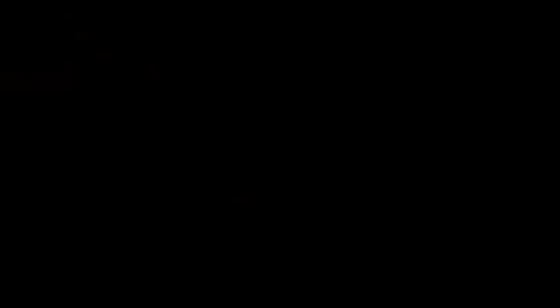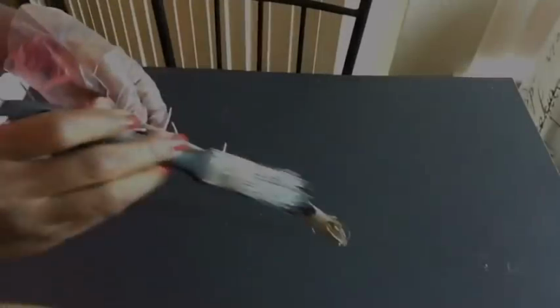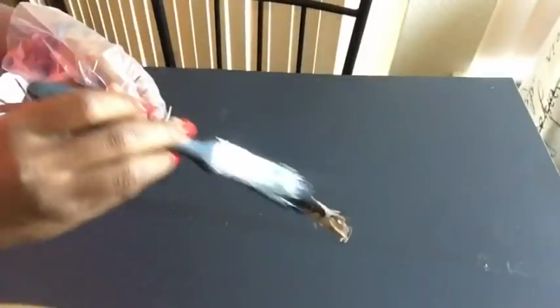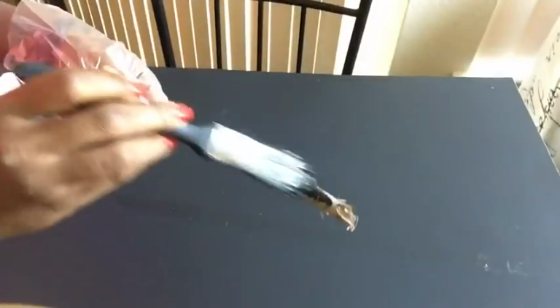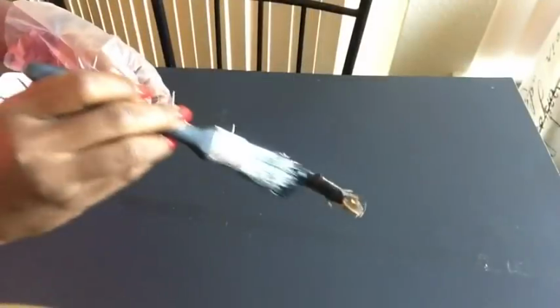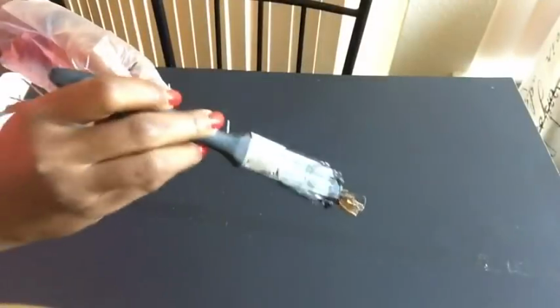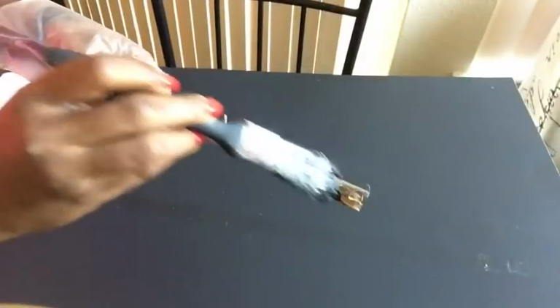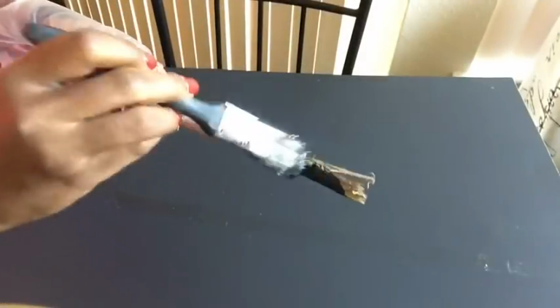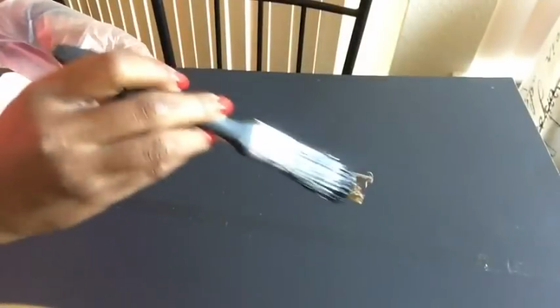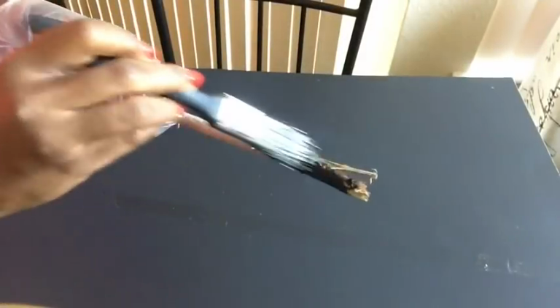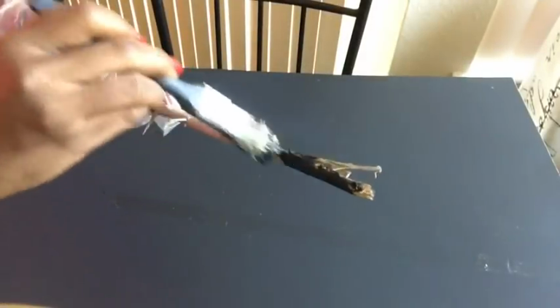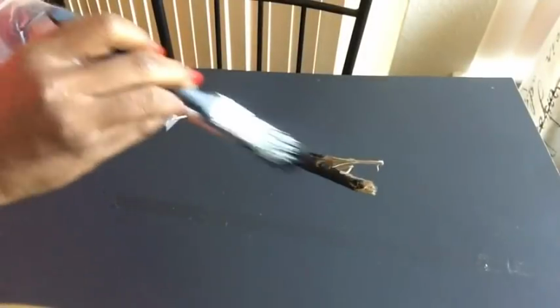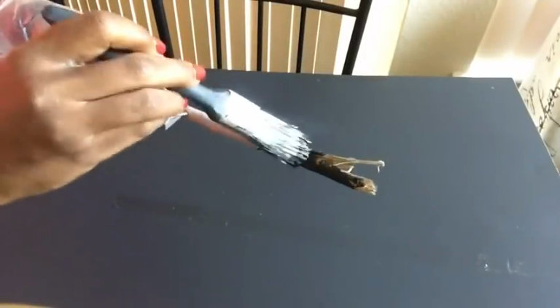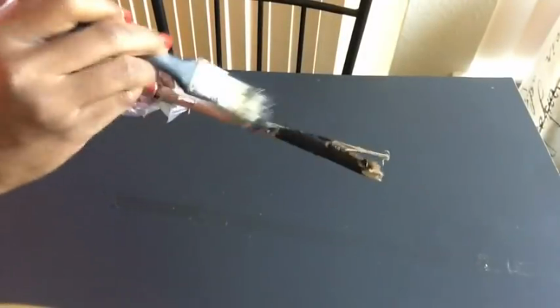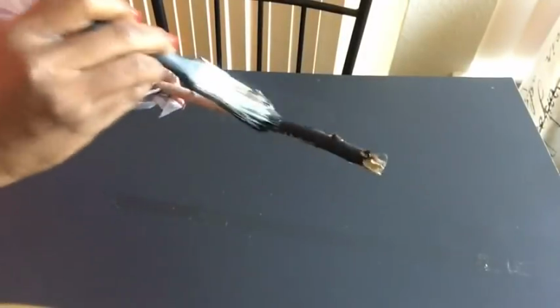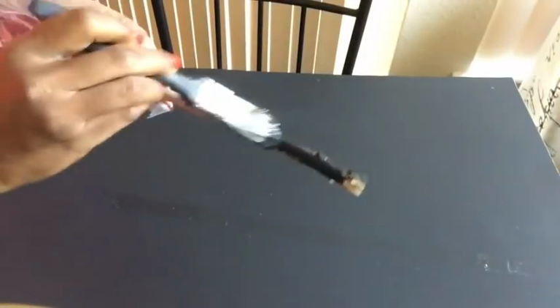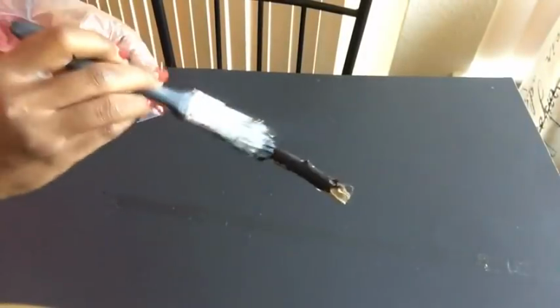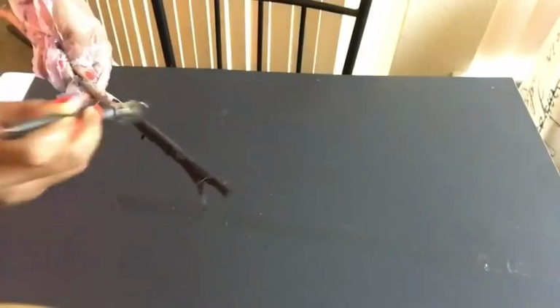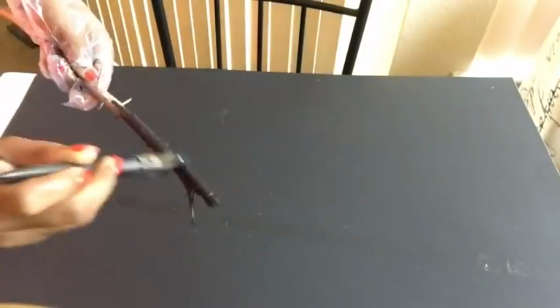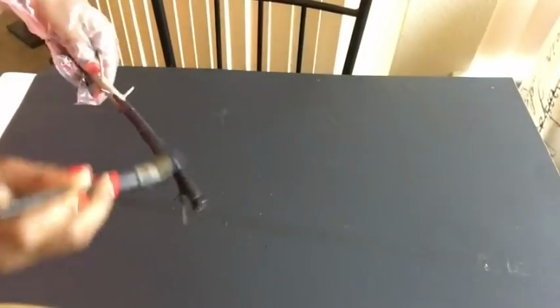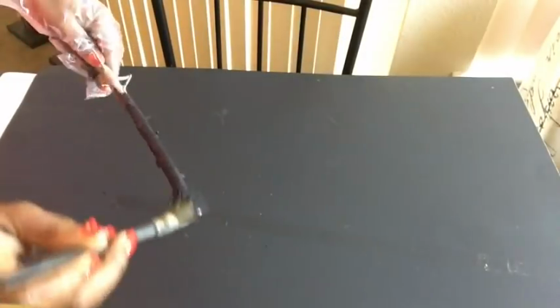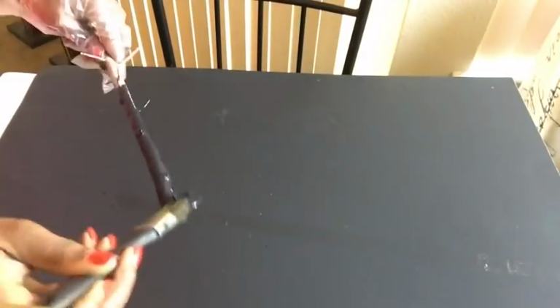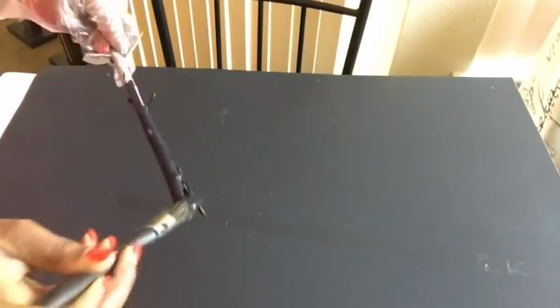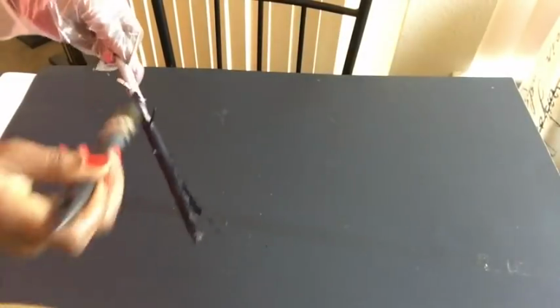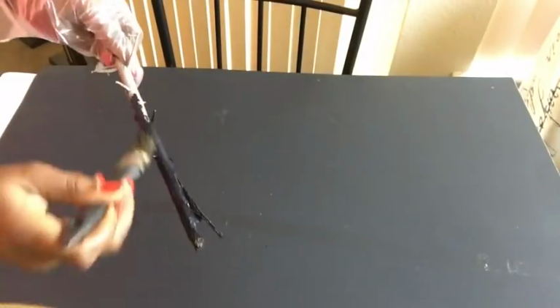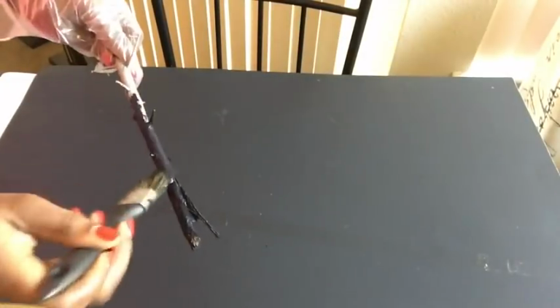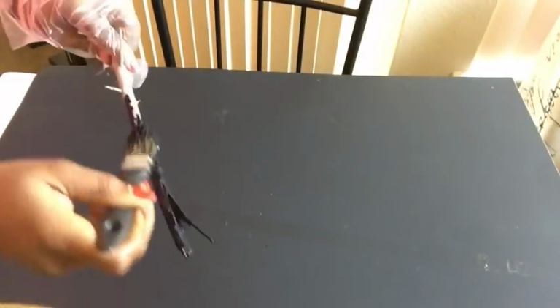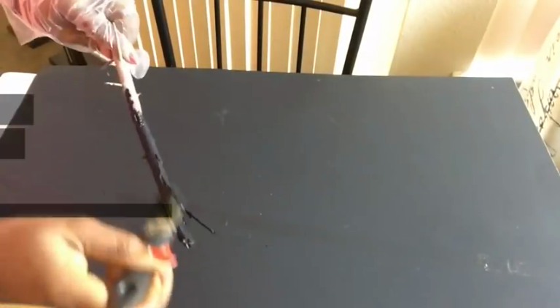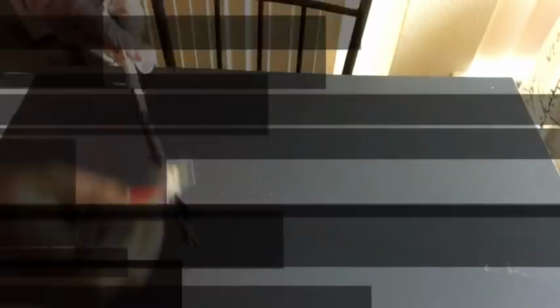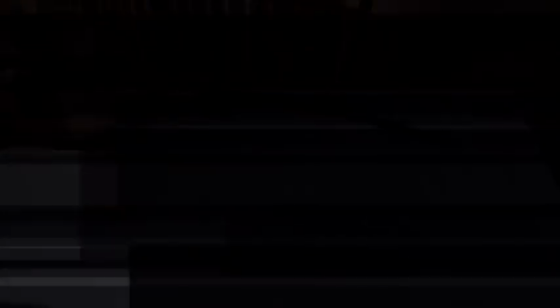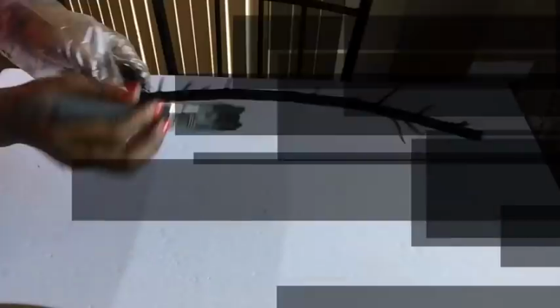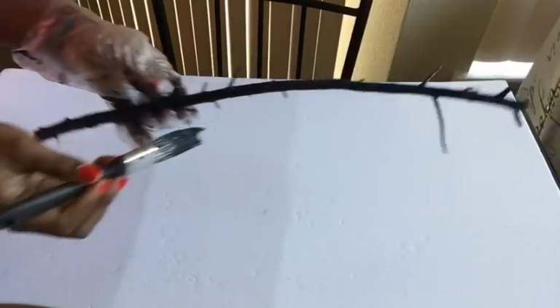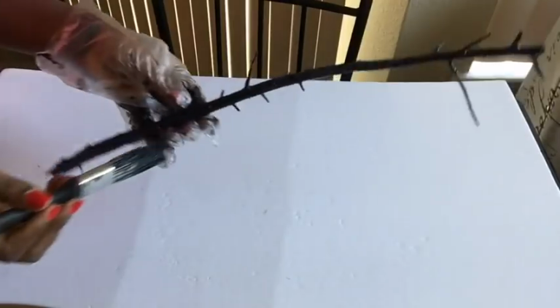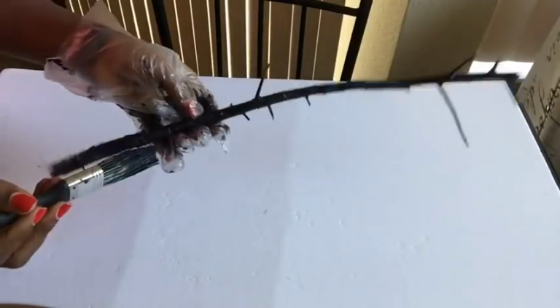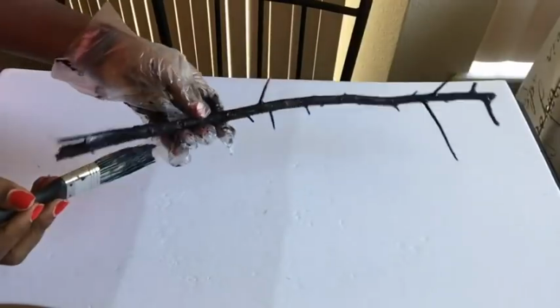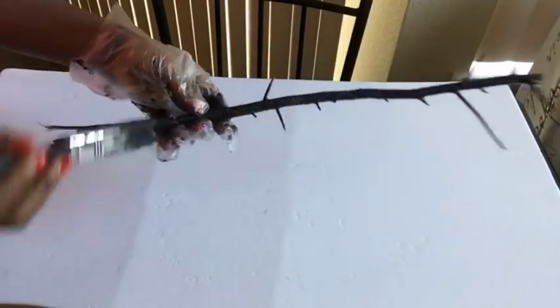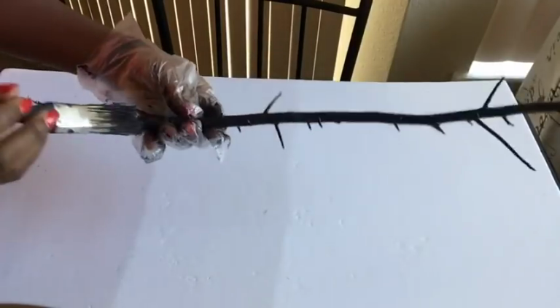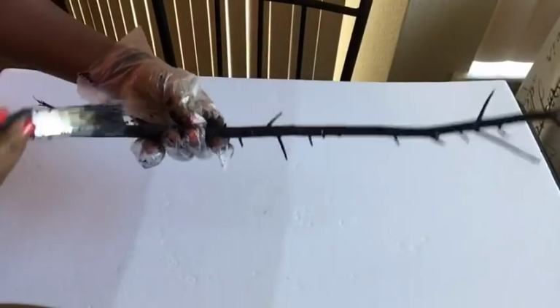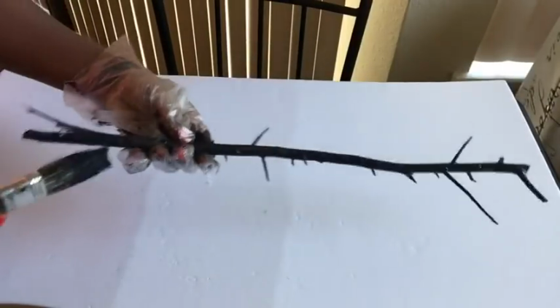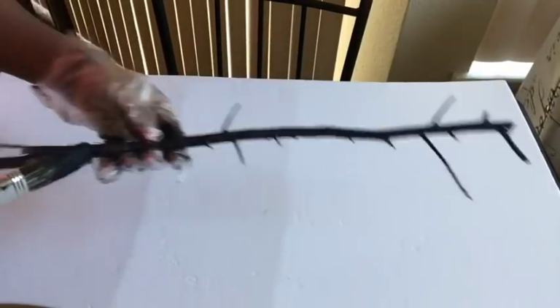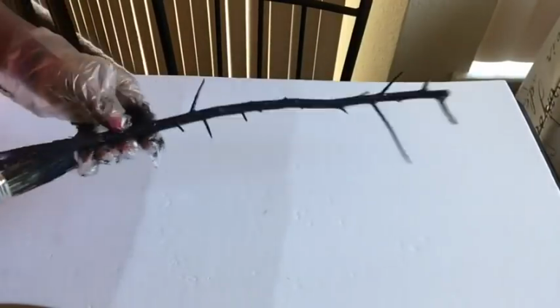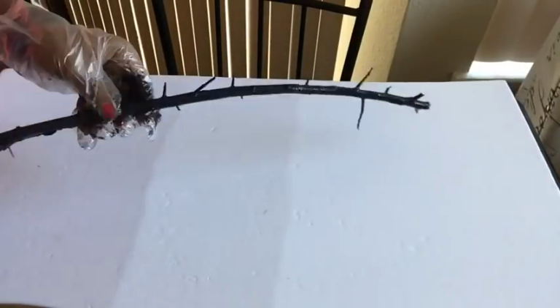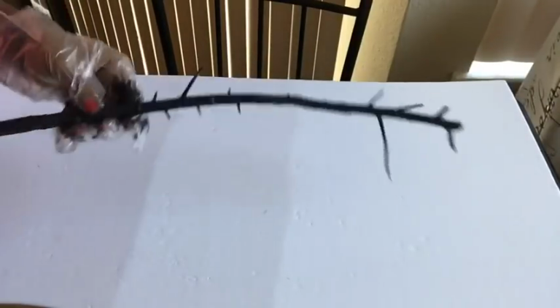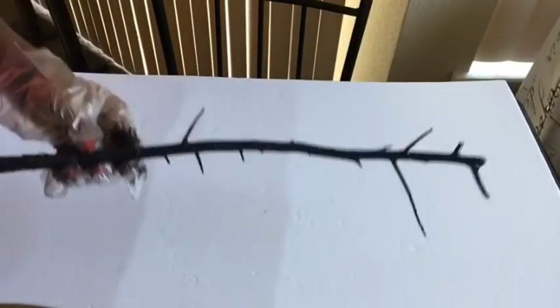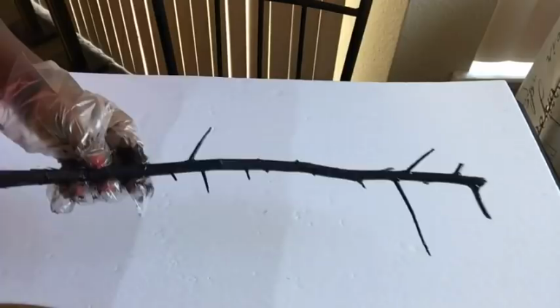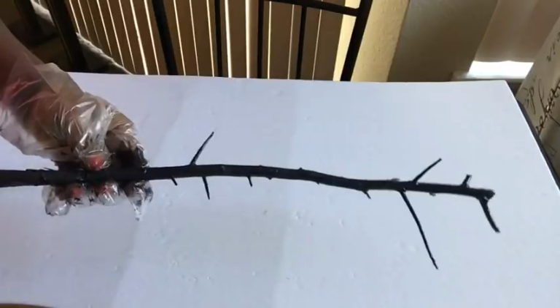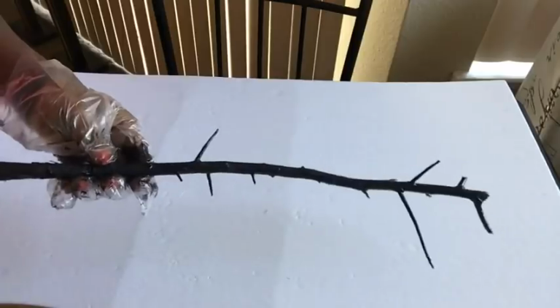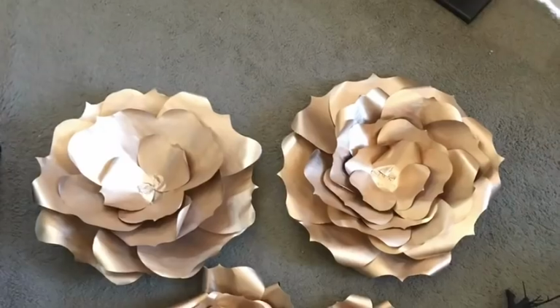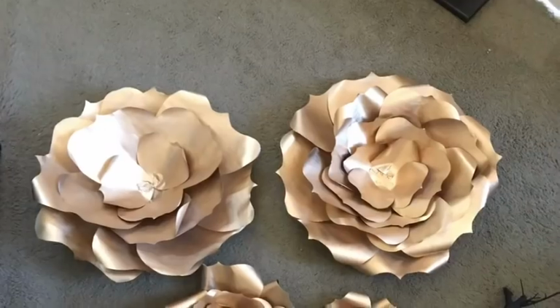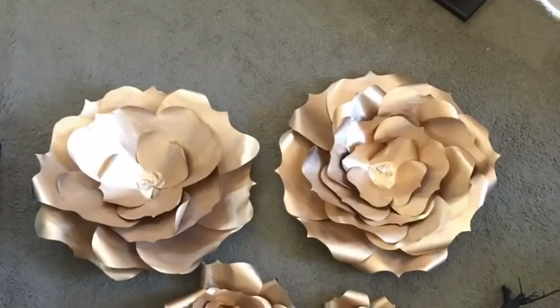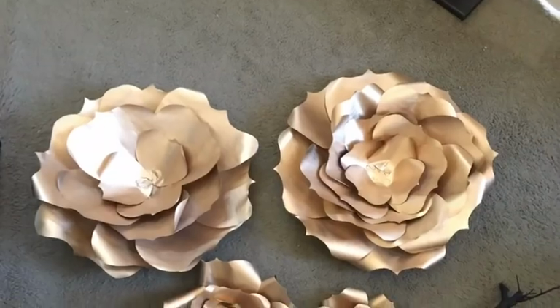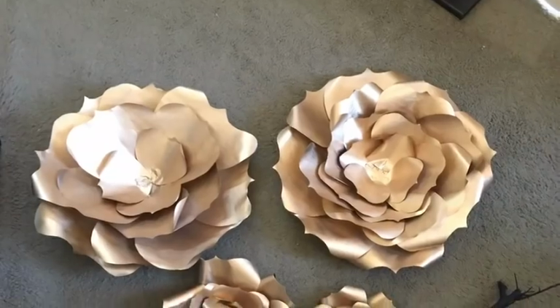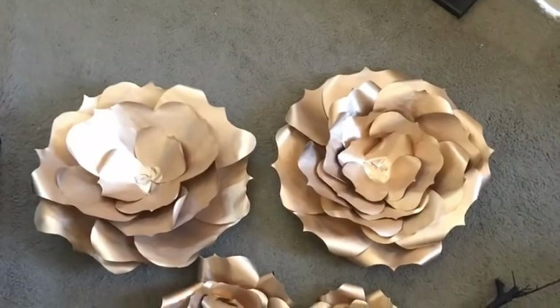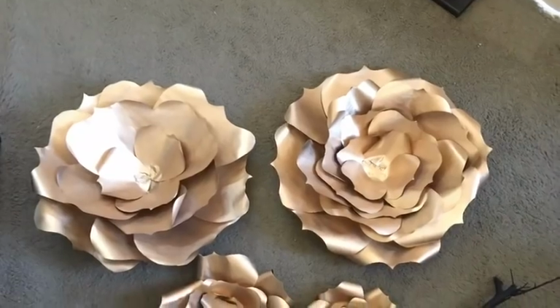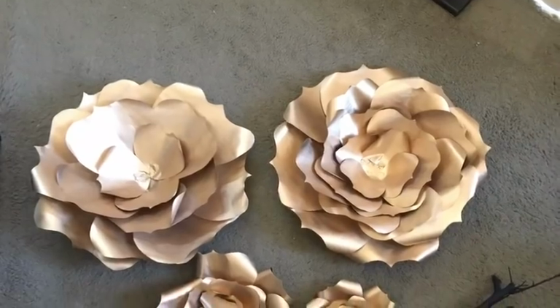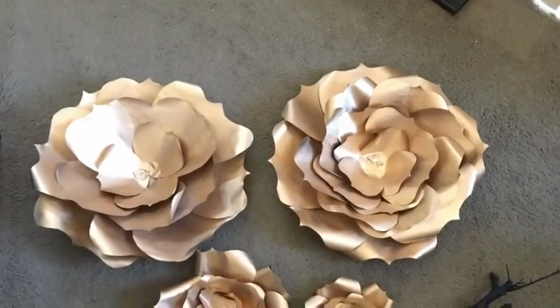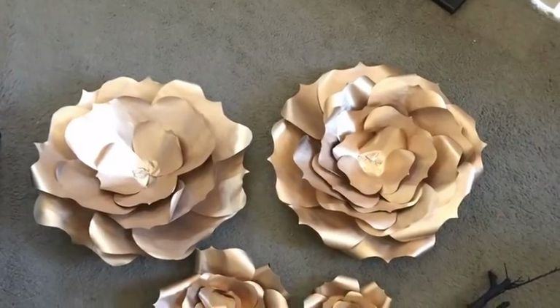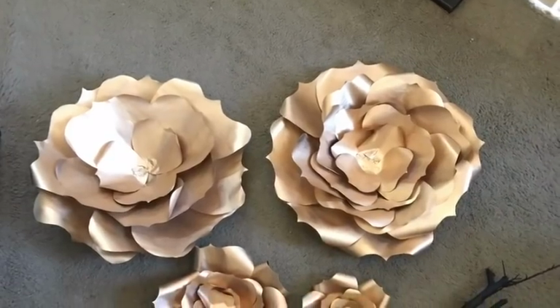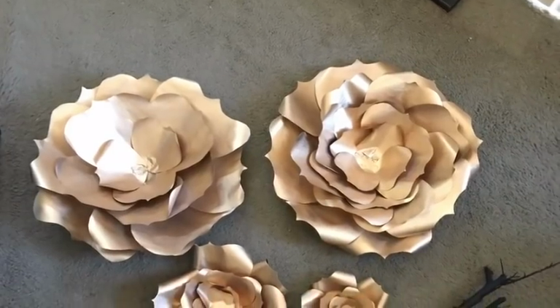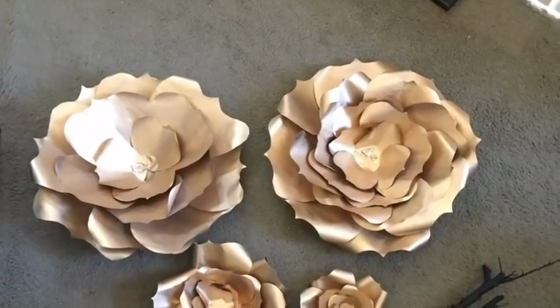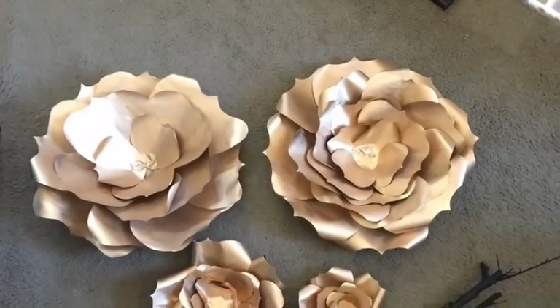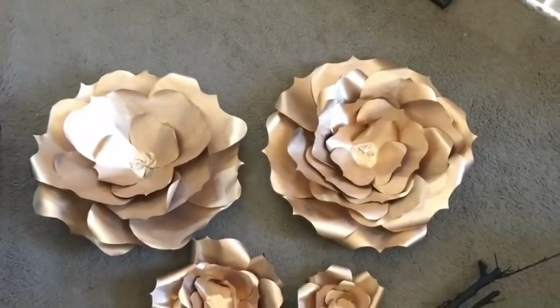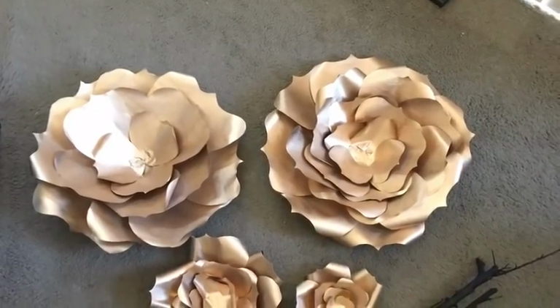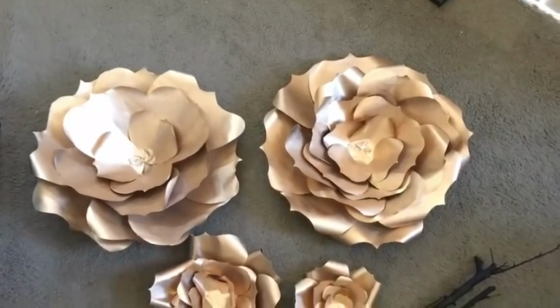I'm painting the twigs from outside black also. Here are the flowers after they've been spray painted.